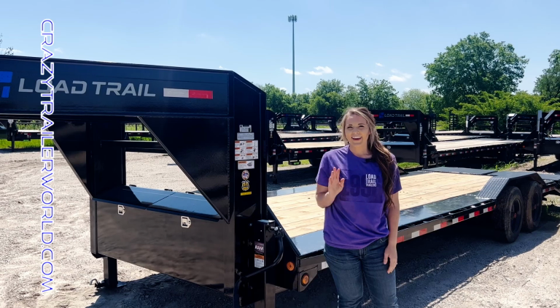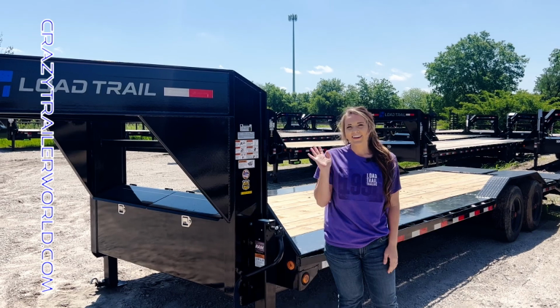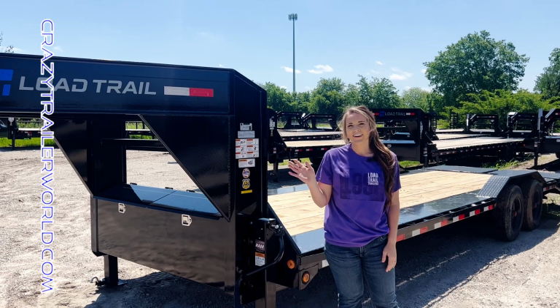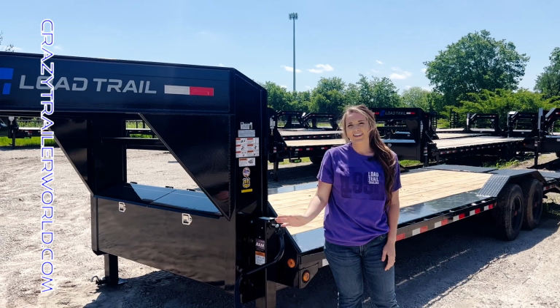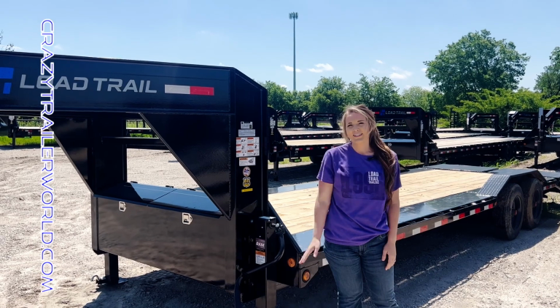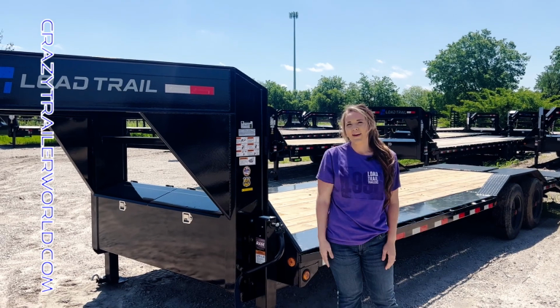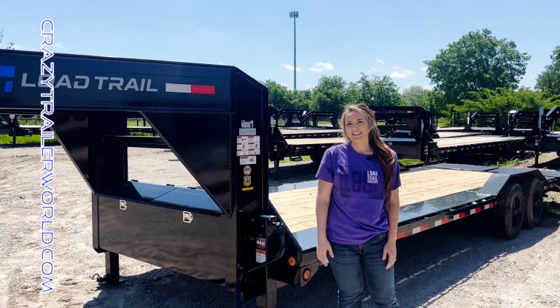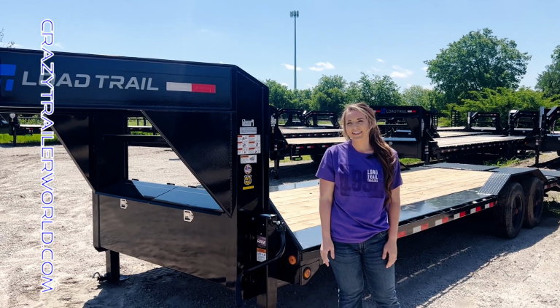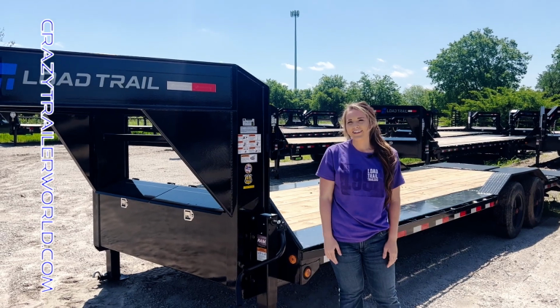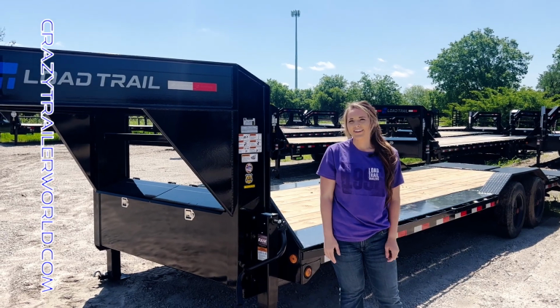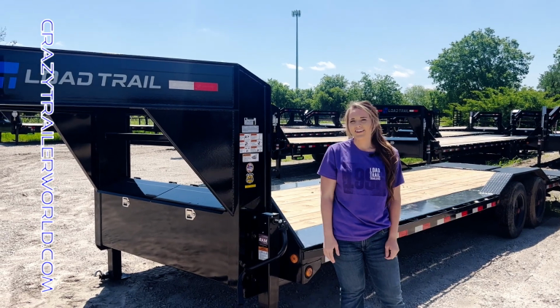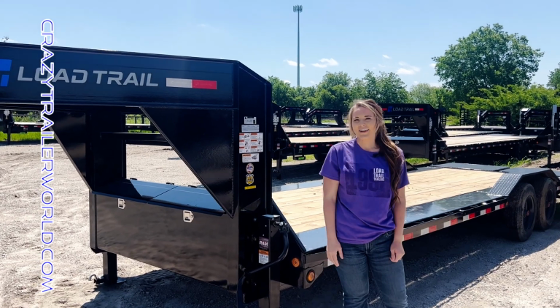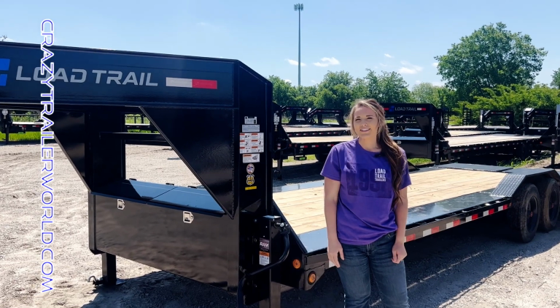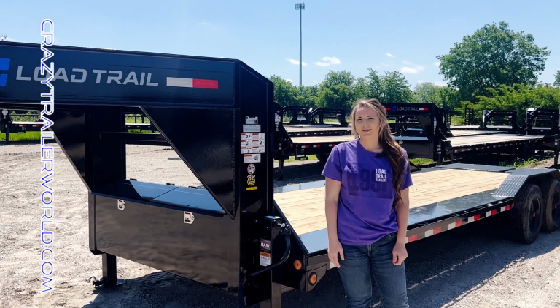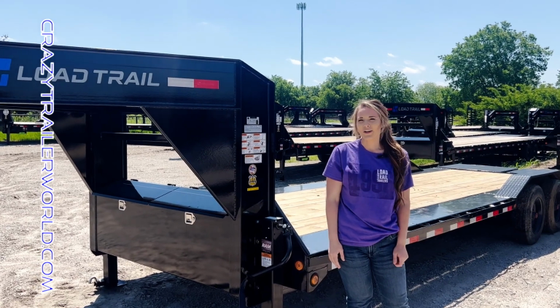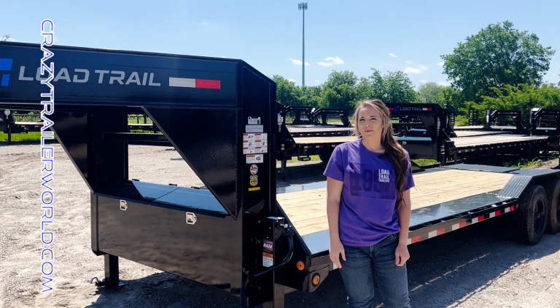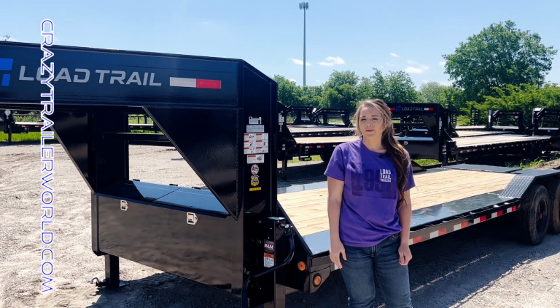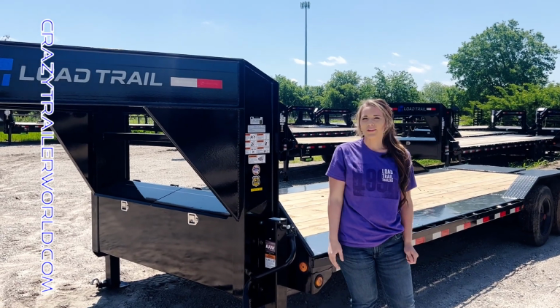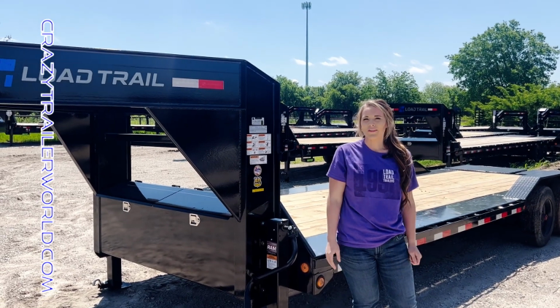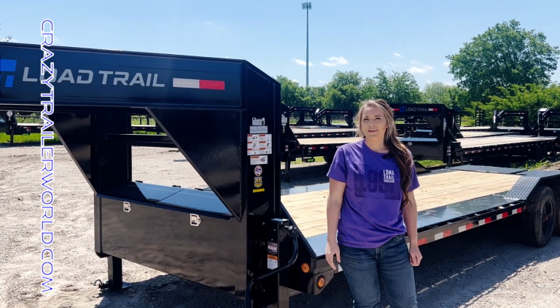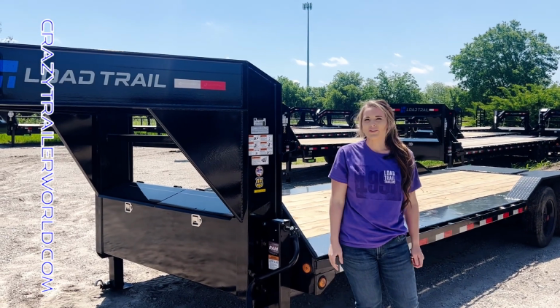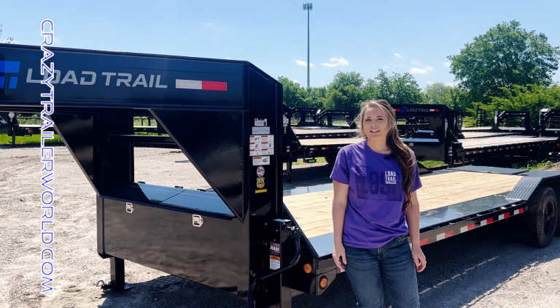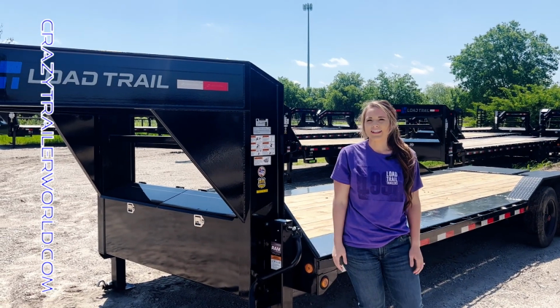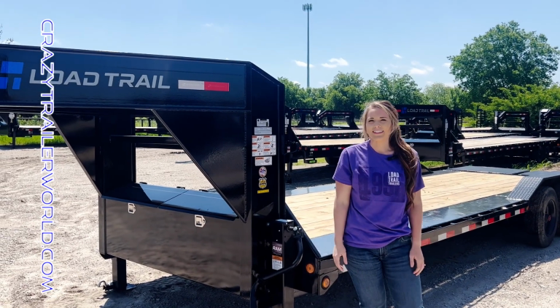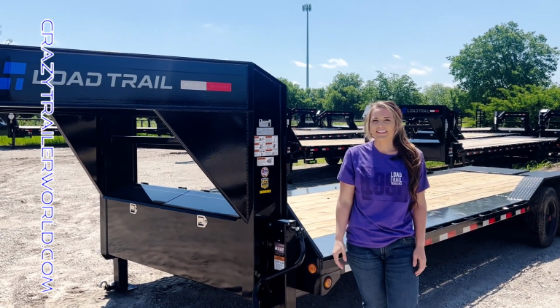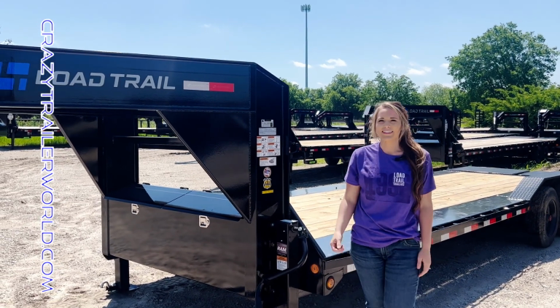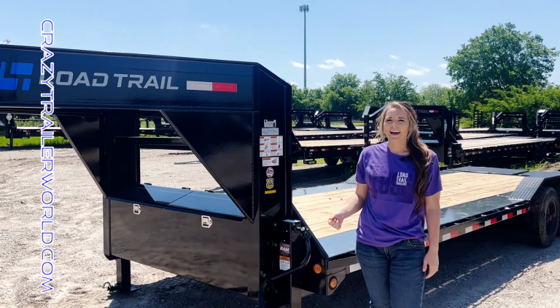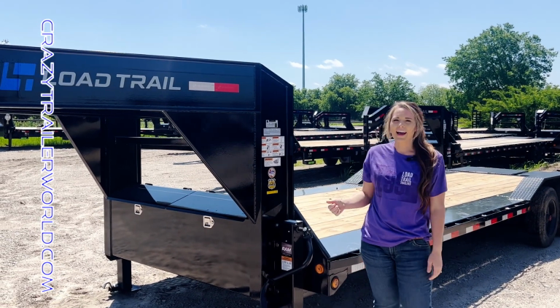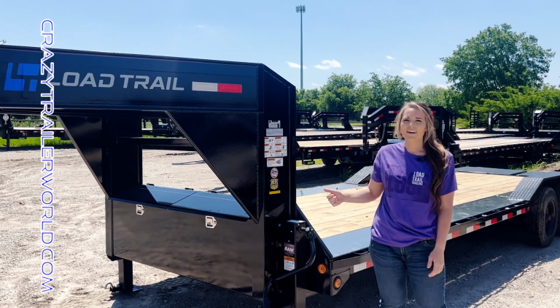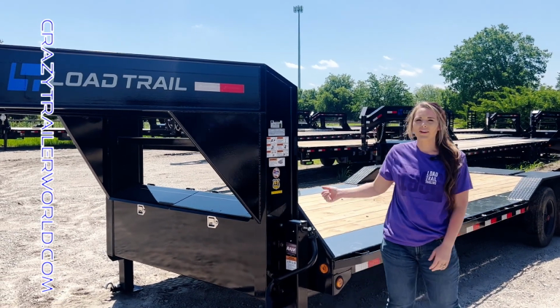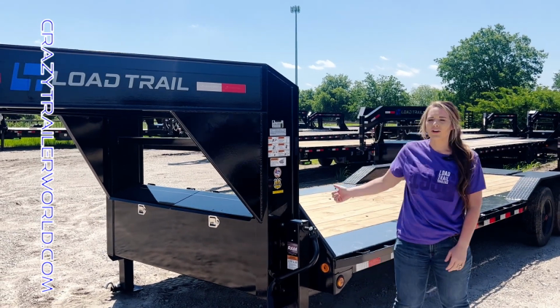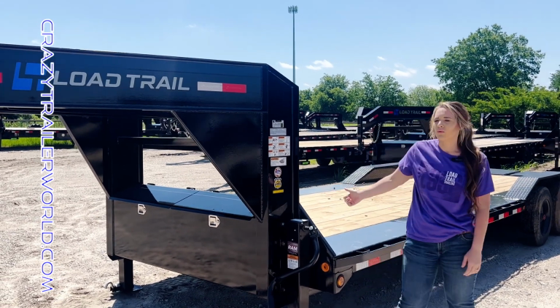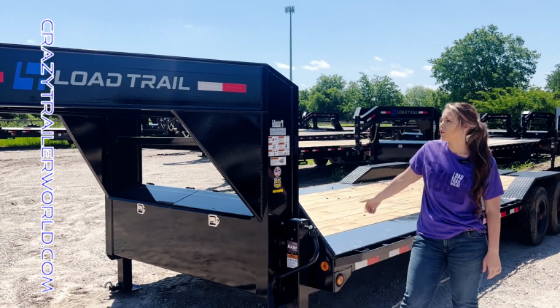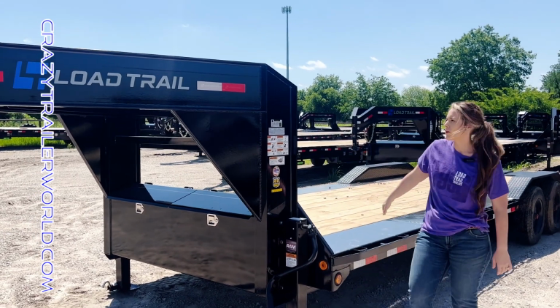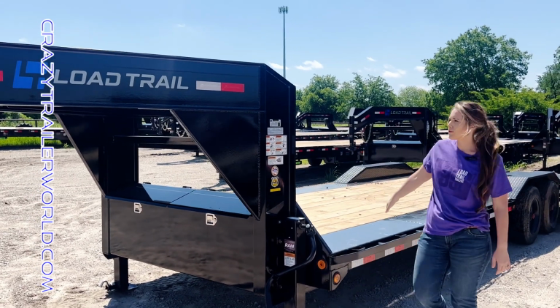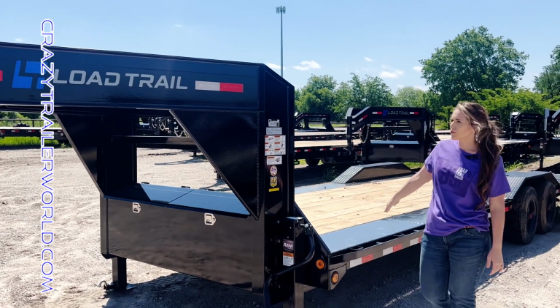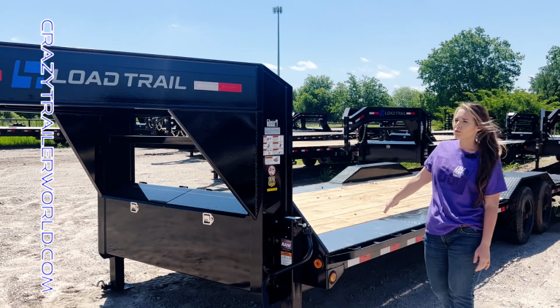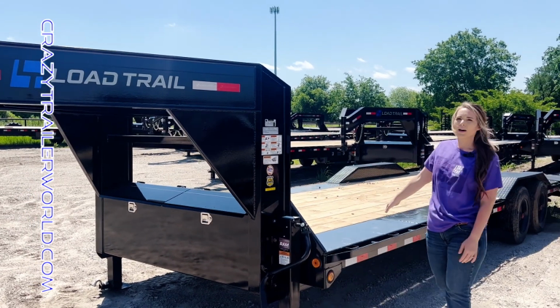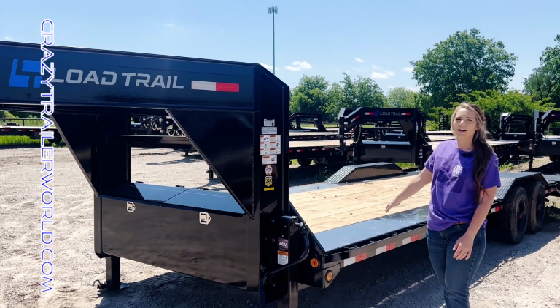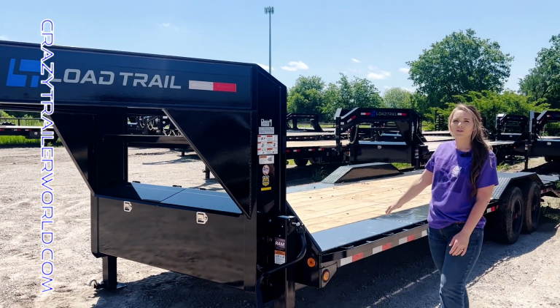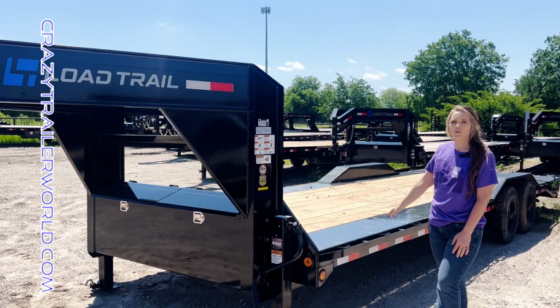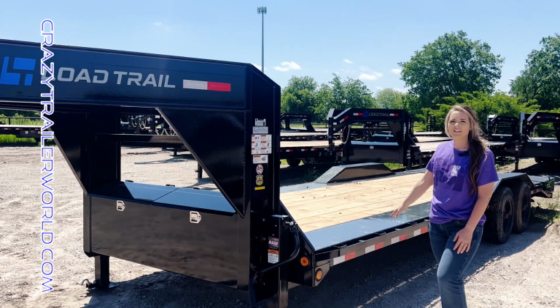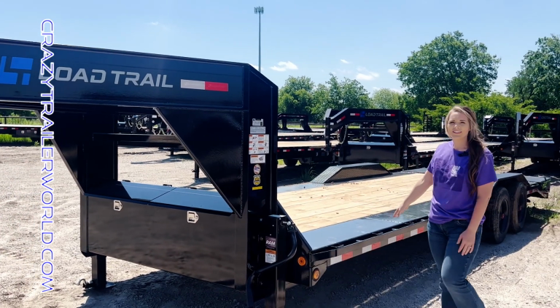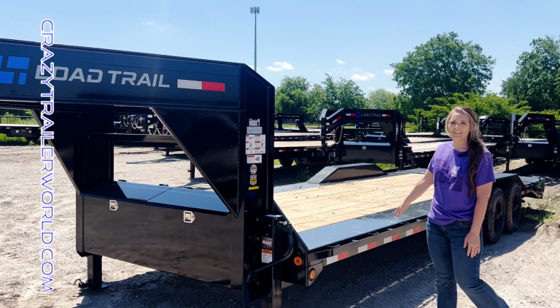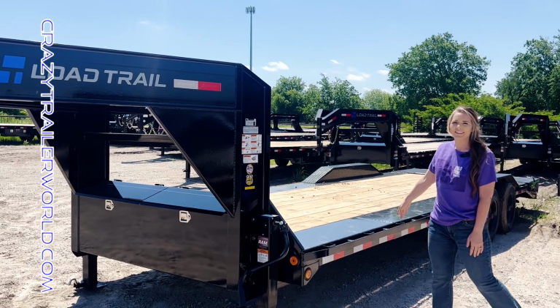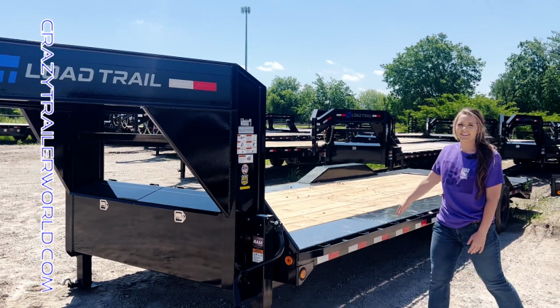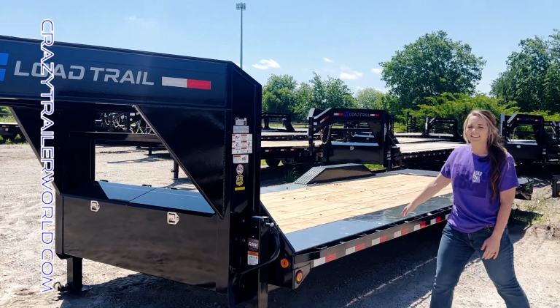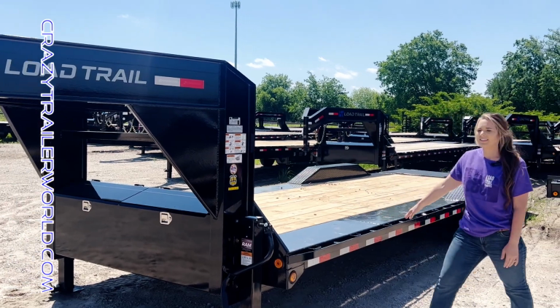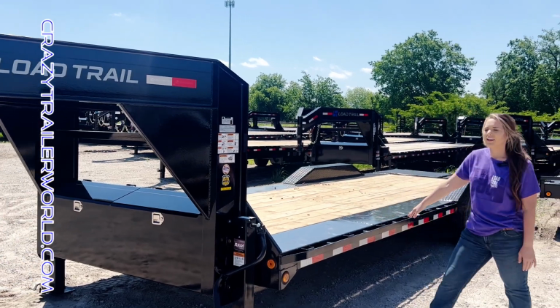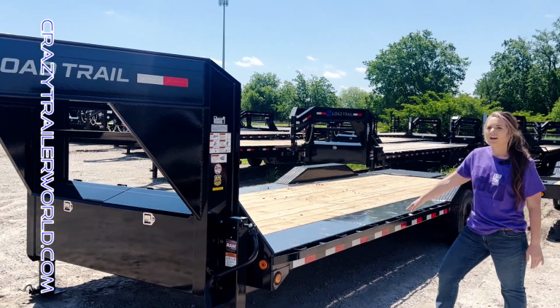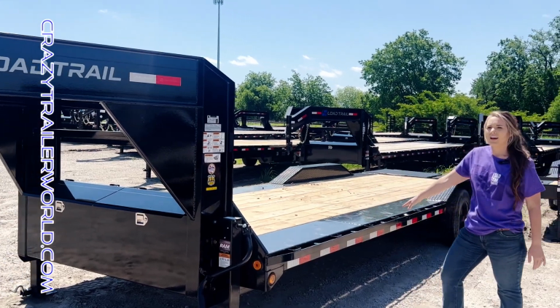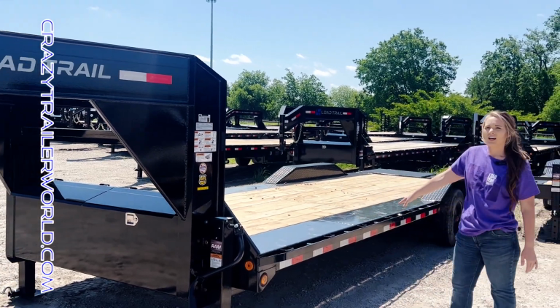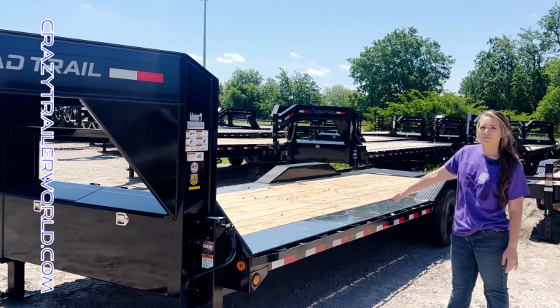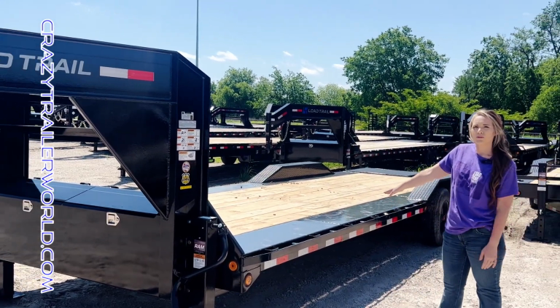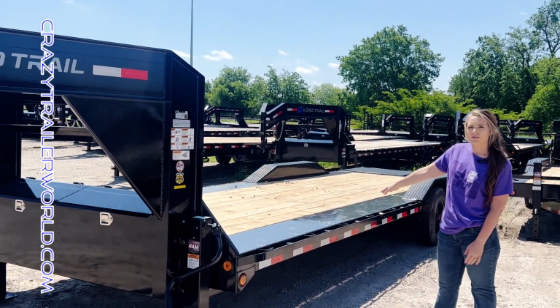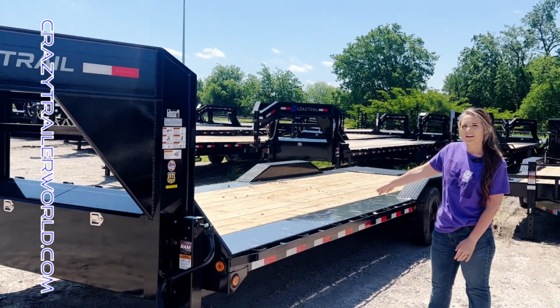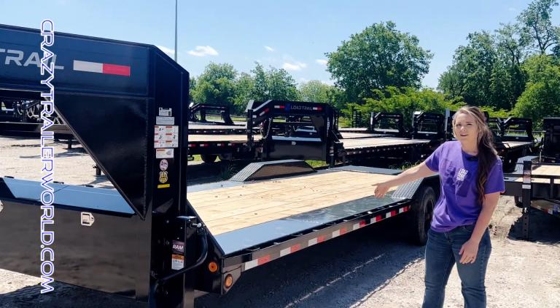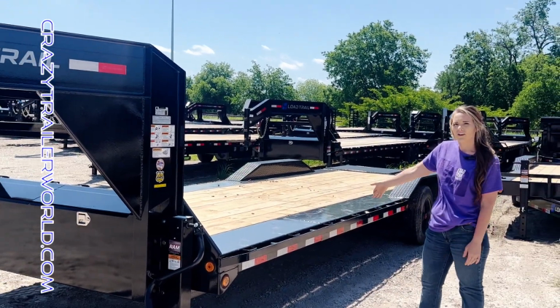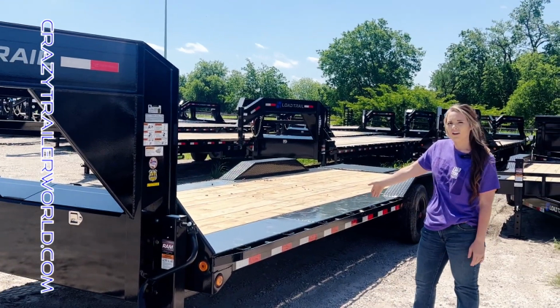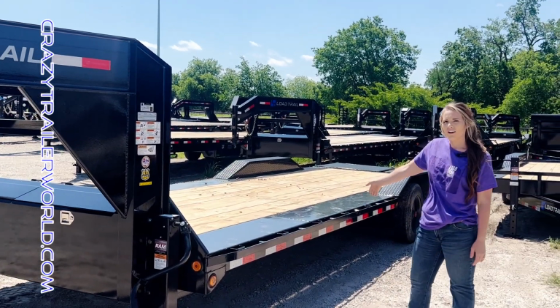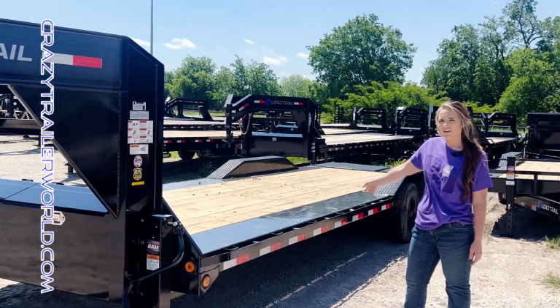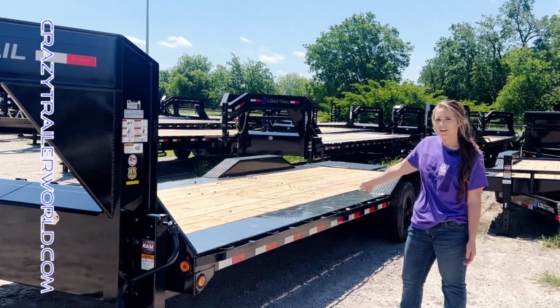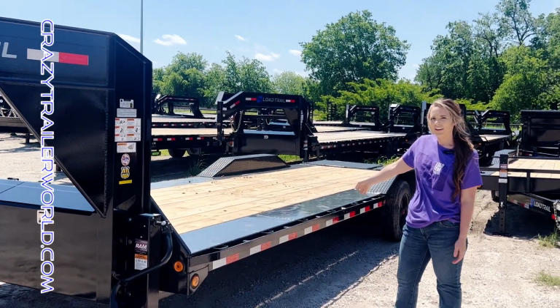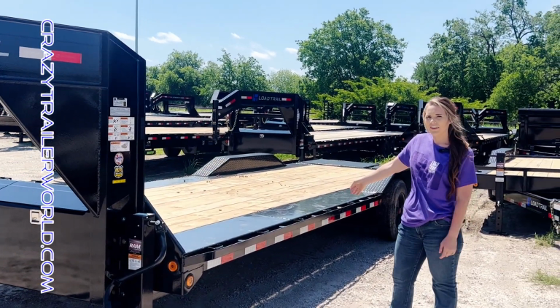Hey y'all, it's Macy here at Crazy Trailer World in Greenville, Texas. I have a 102 by 26 gooseneck car hauler here.